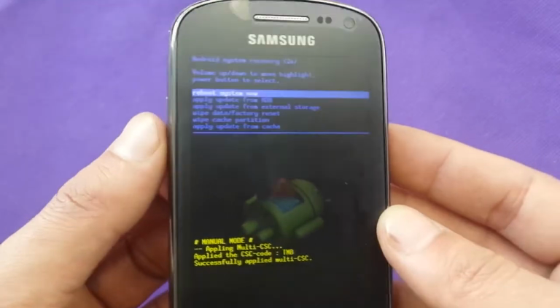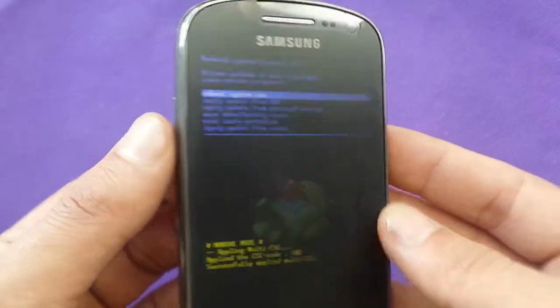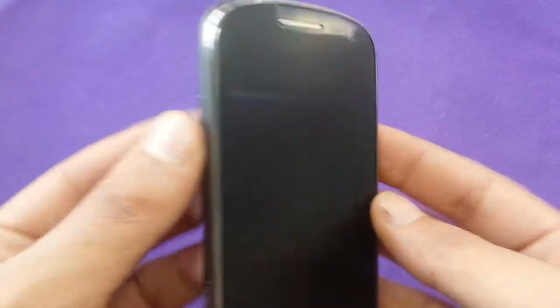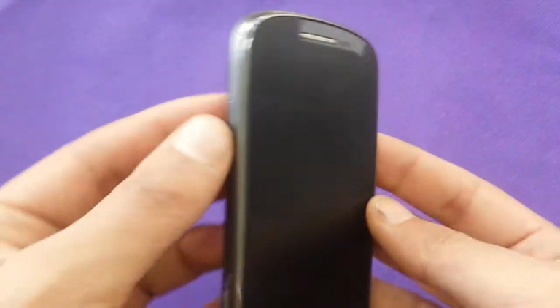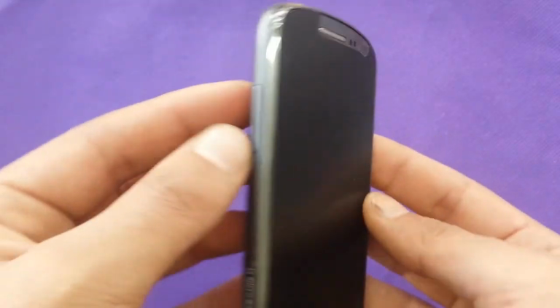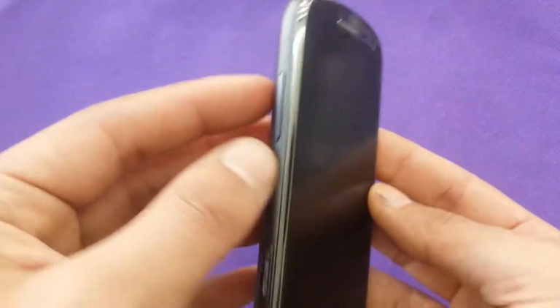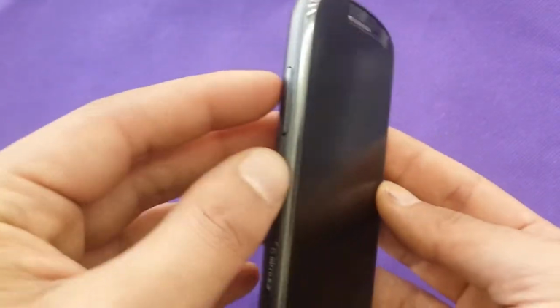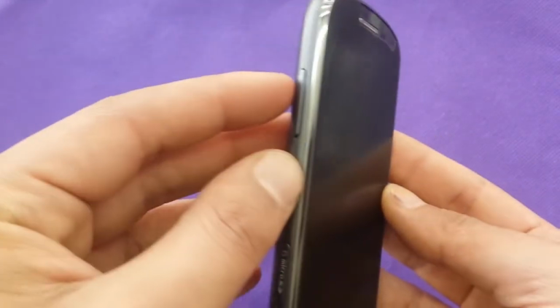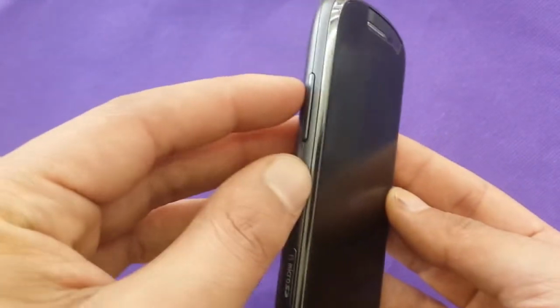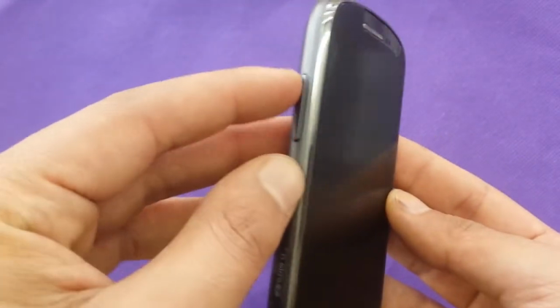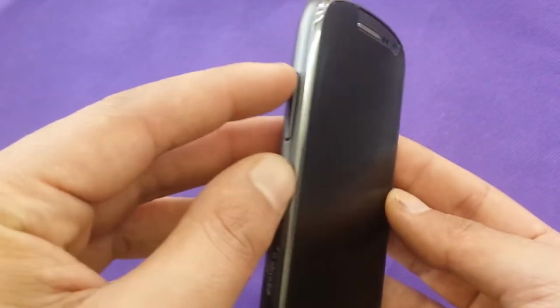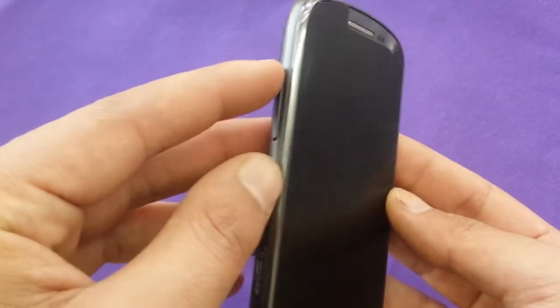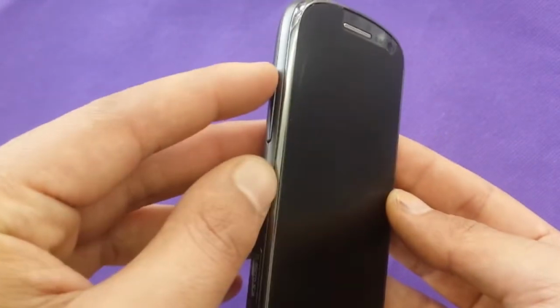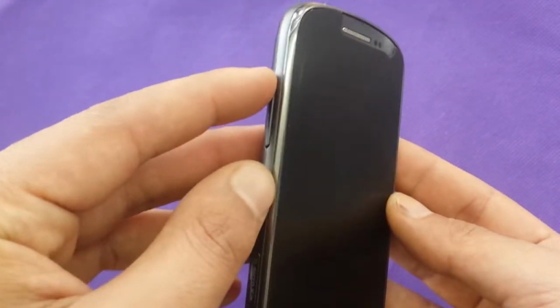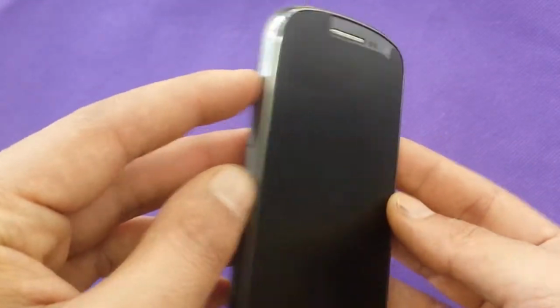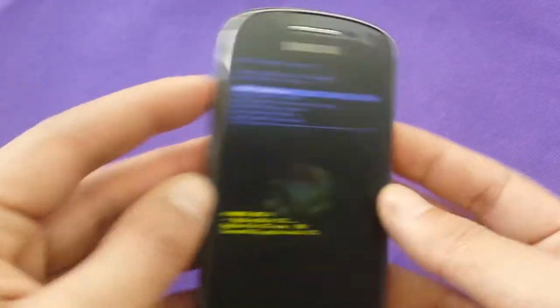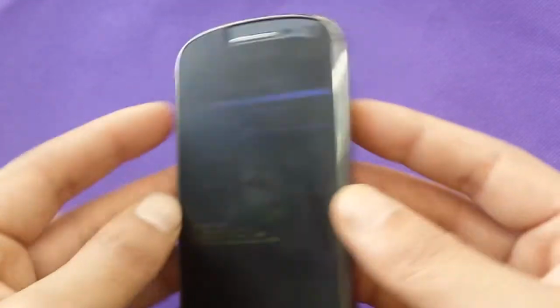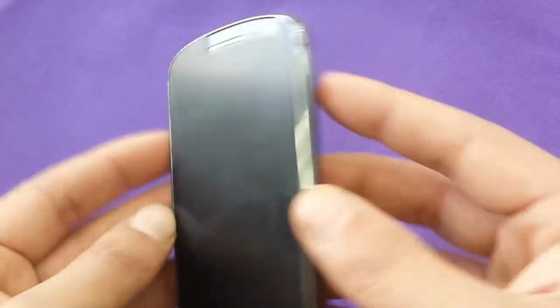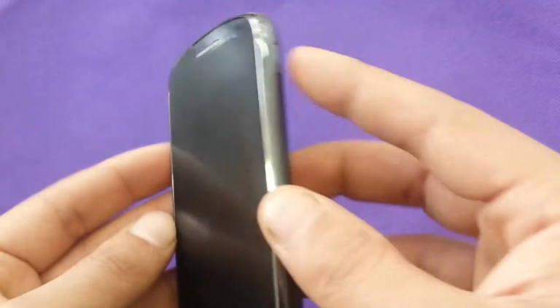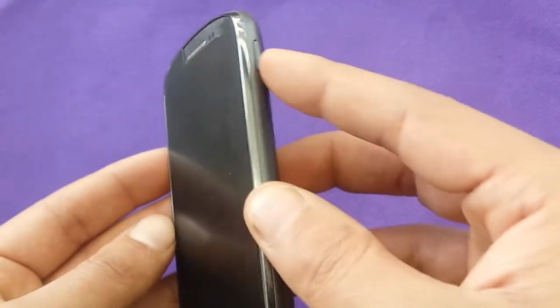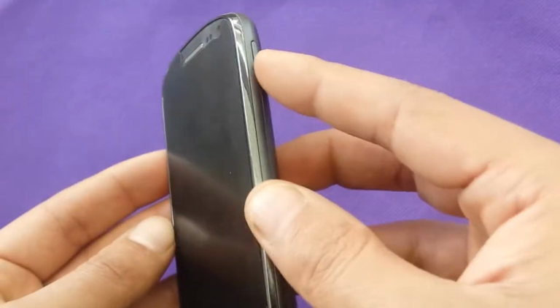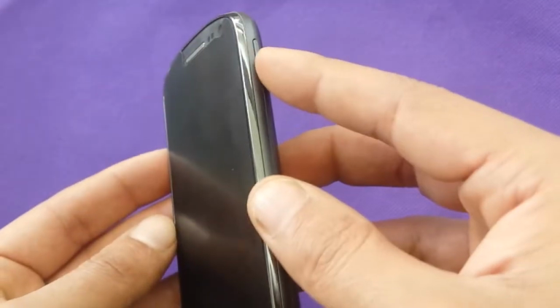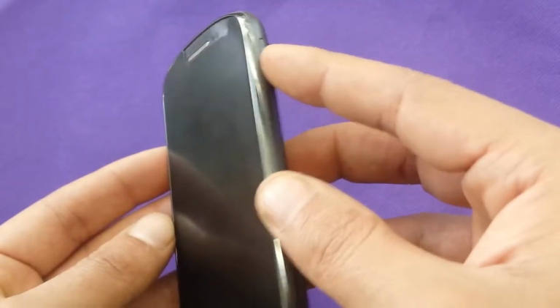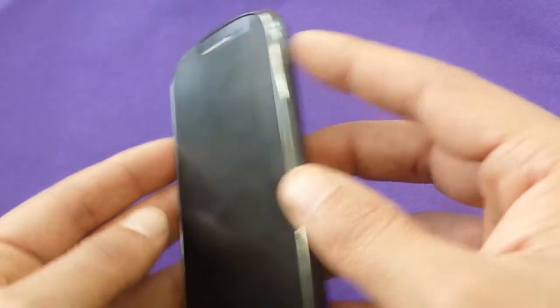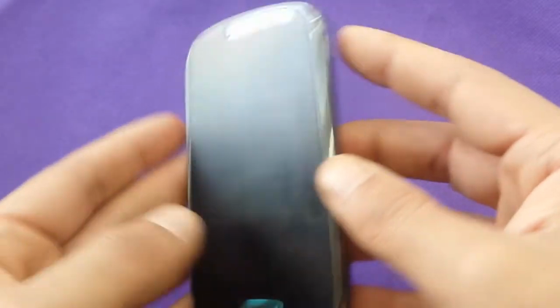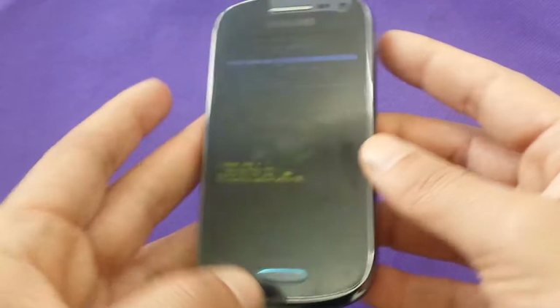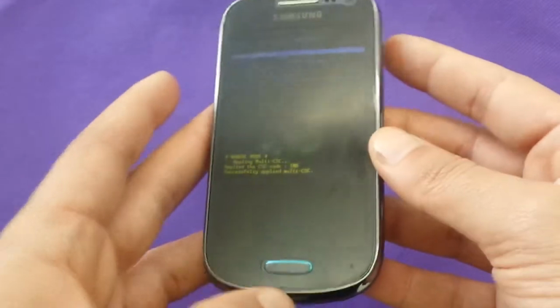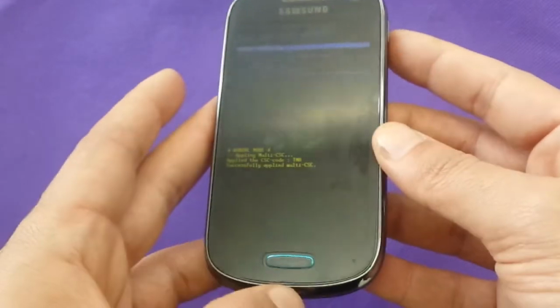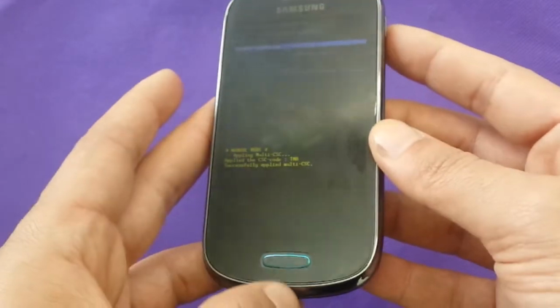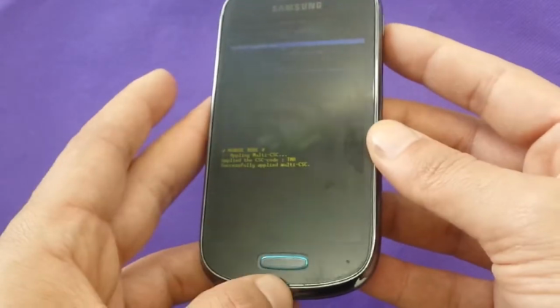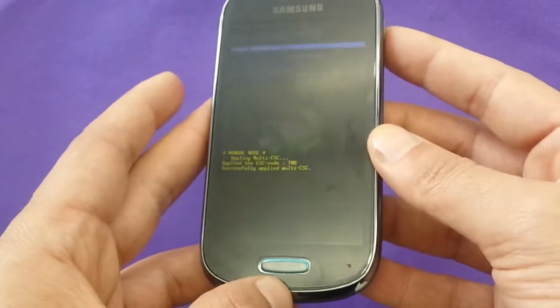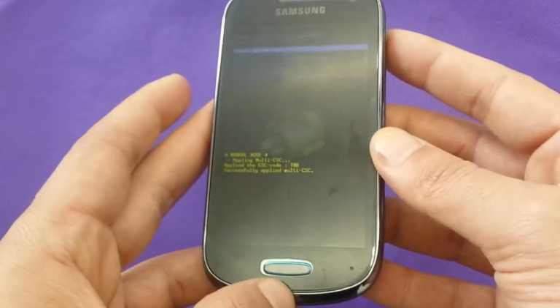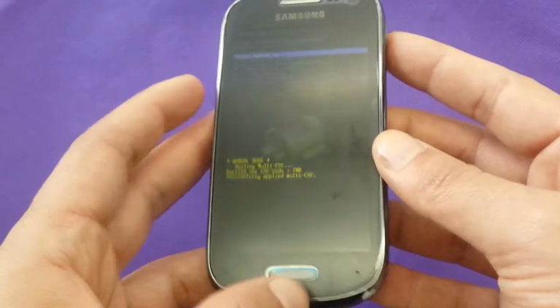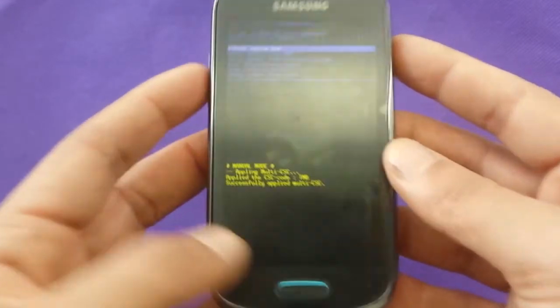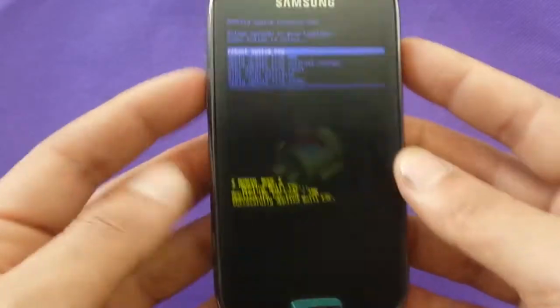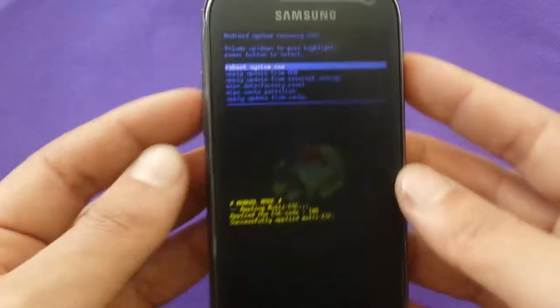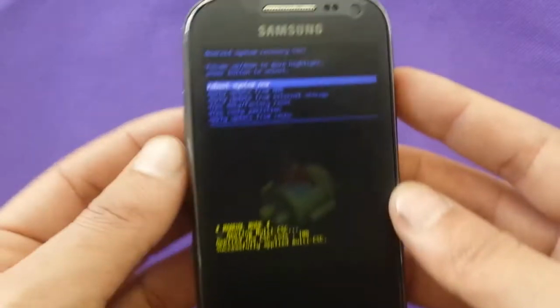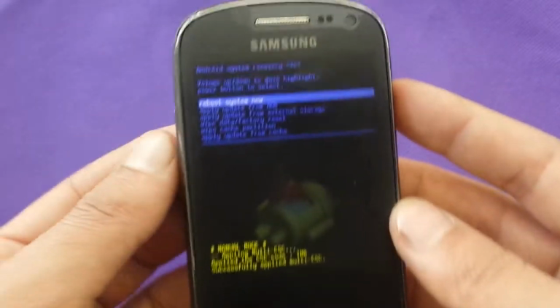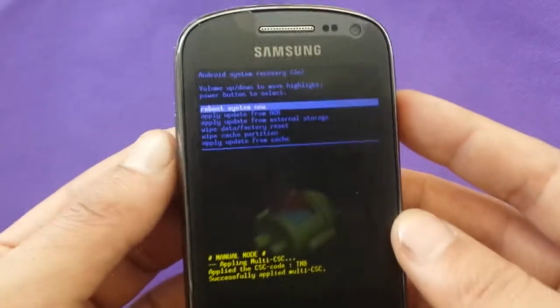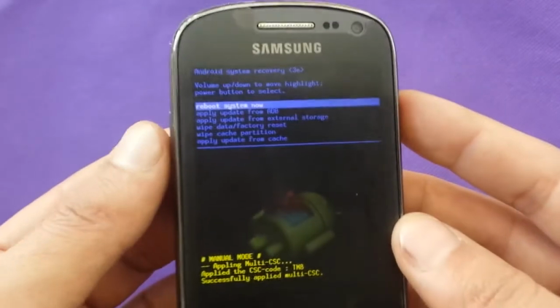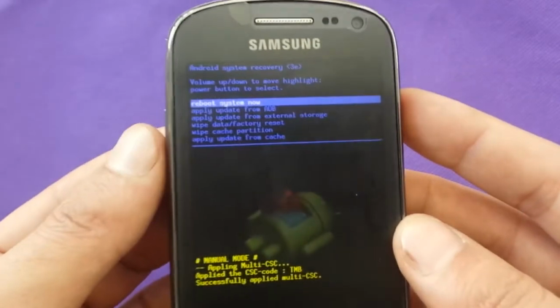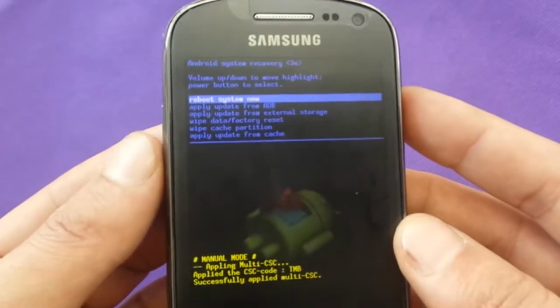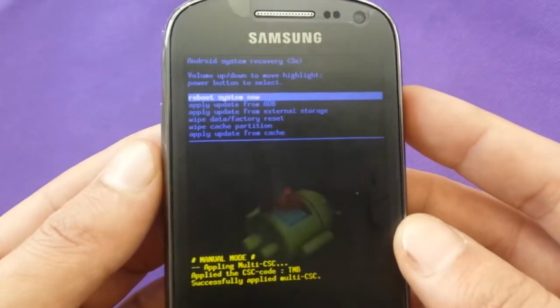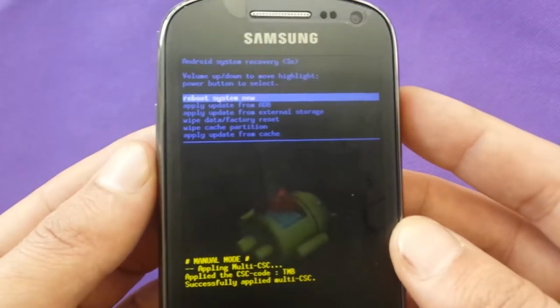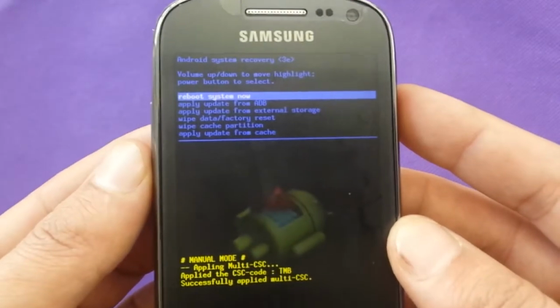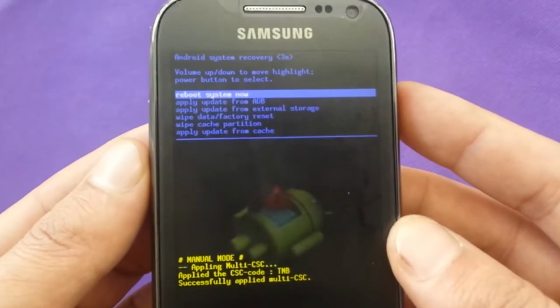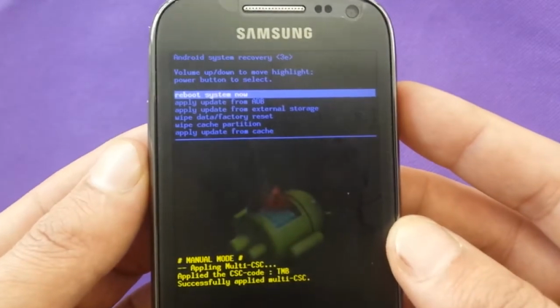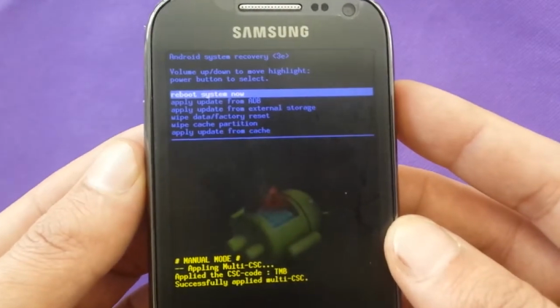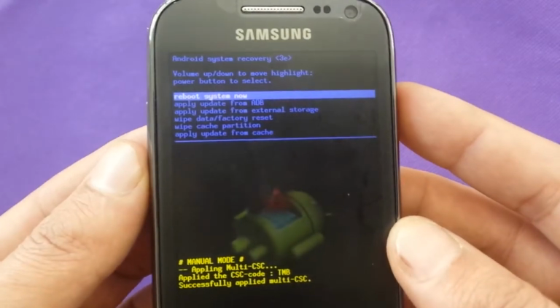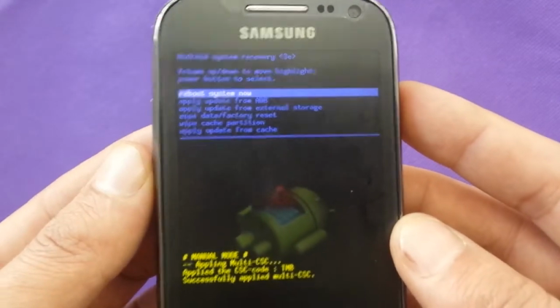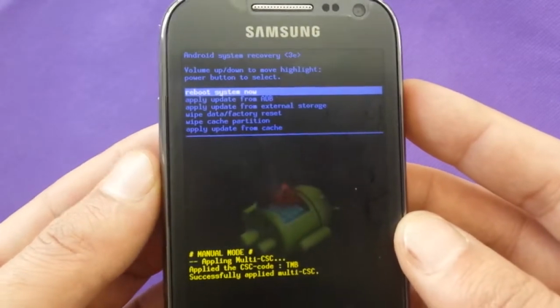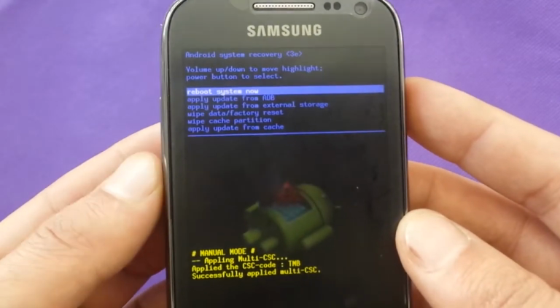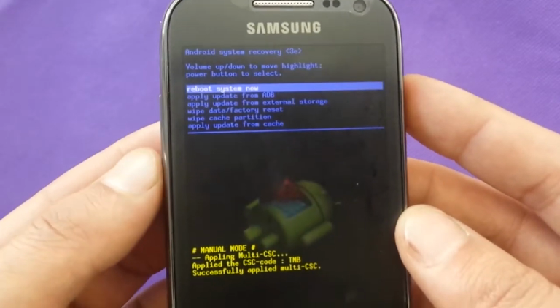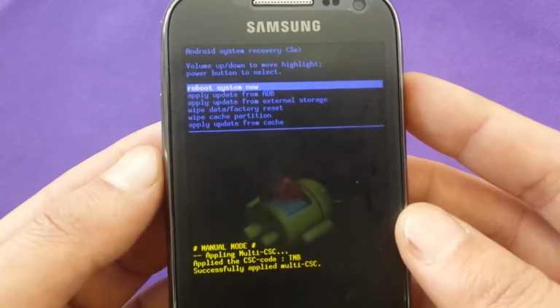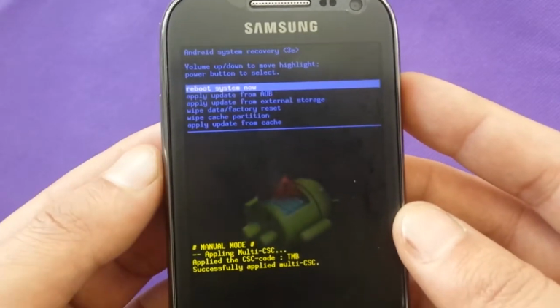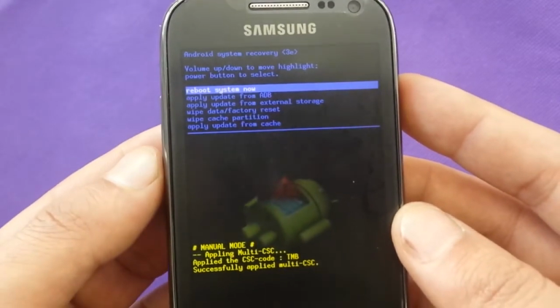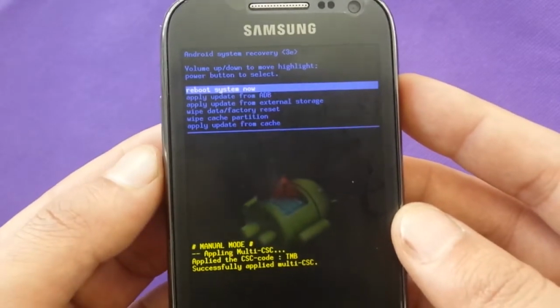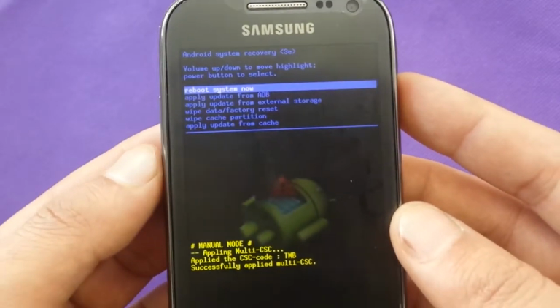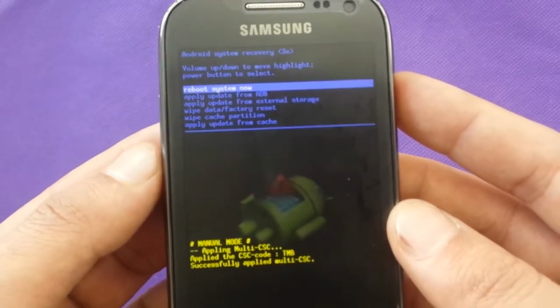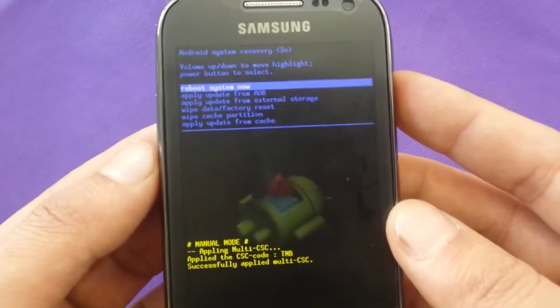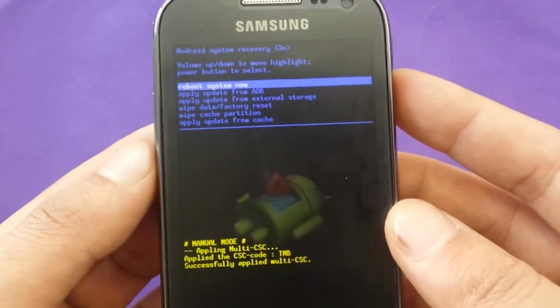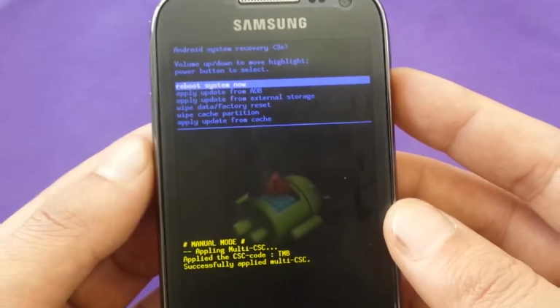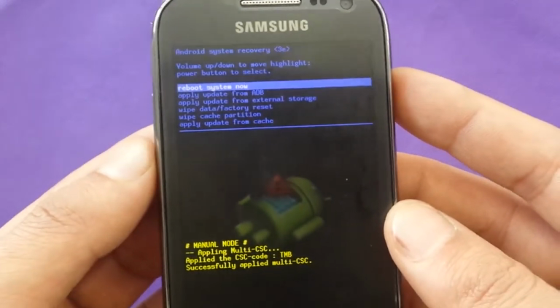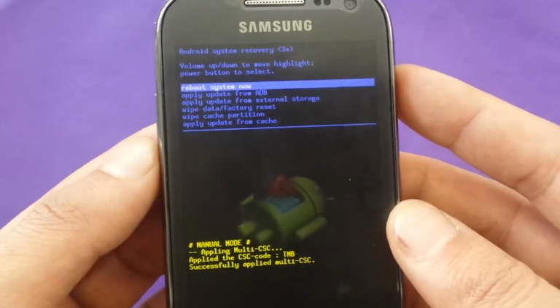As I said: volume up, power, and home — the three buttons at the same time for about 15 seconds.